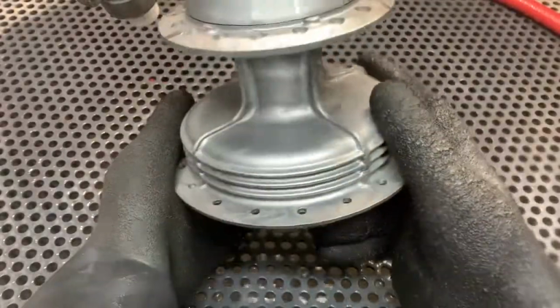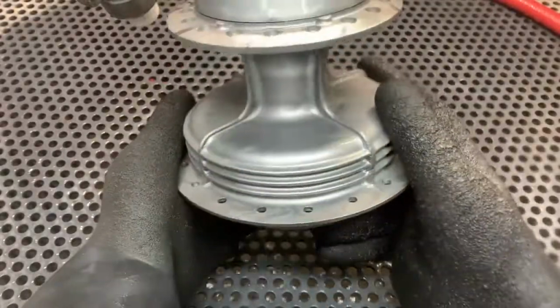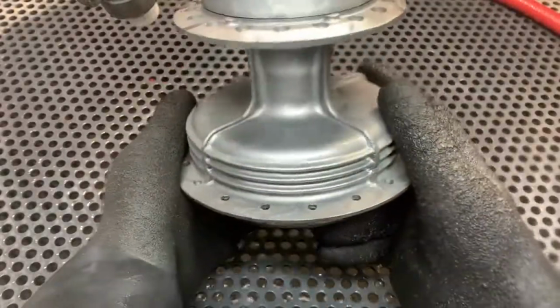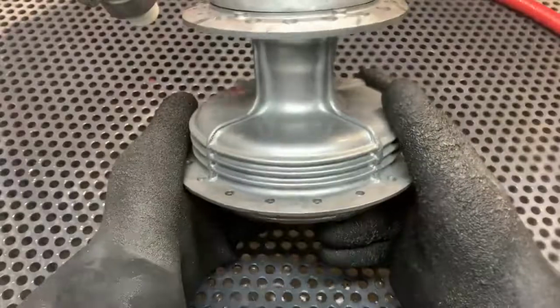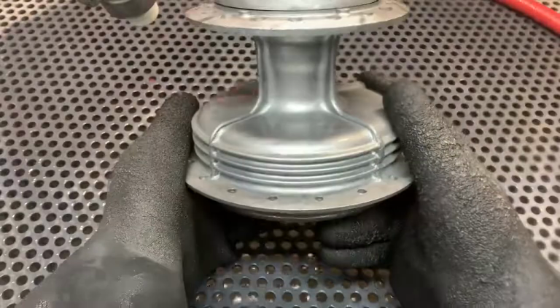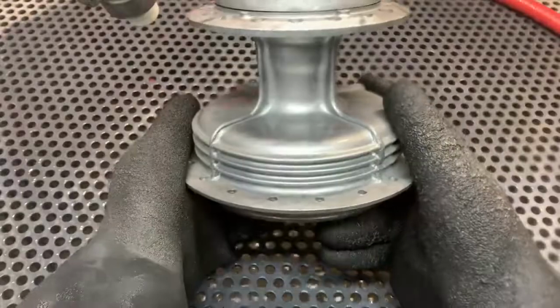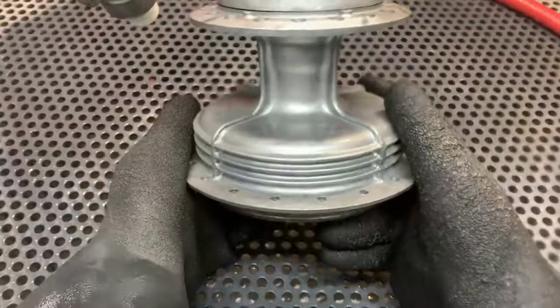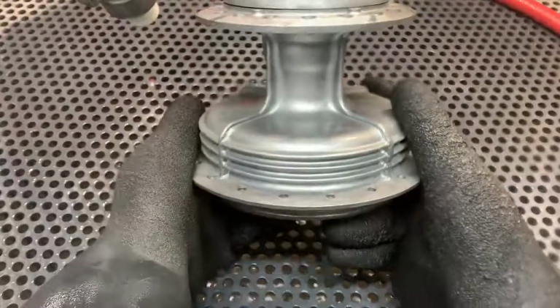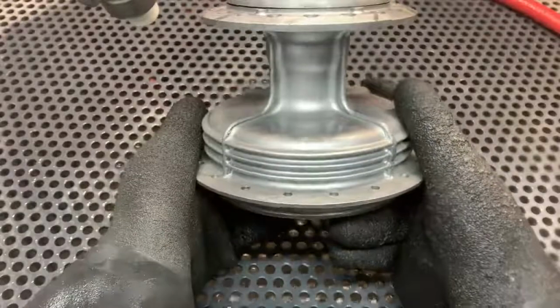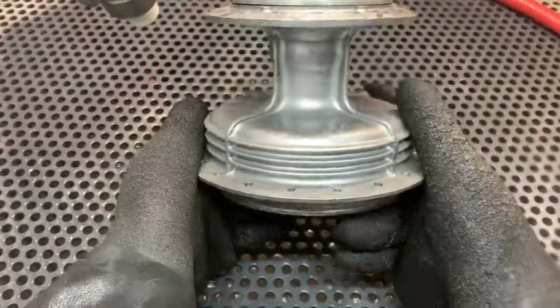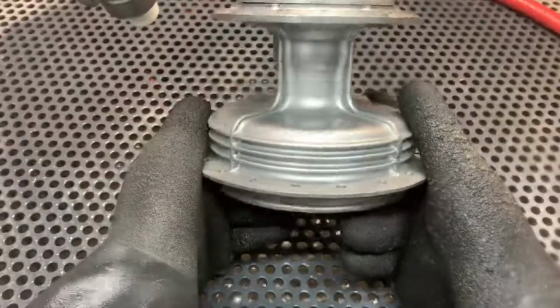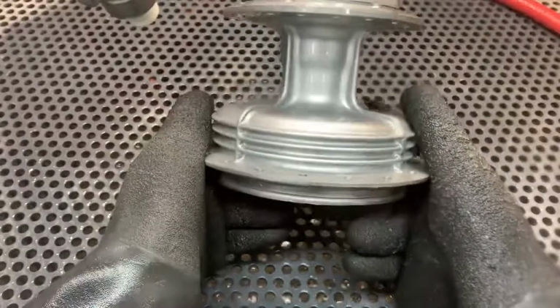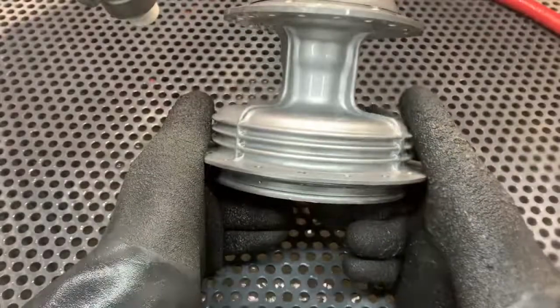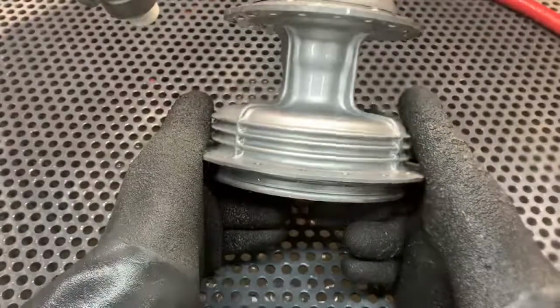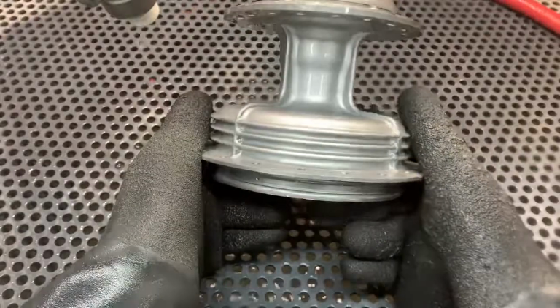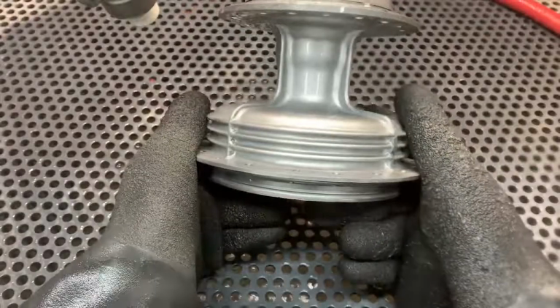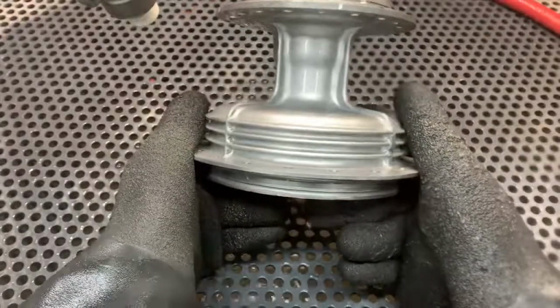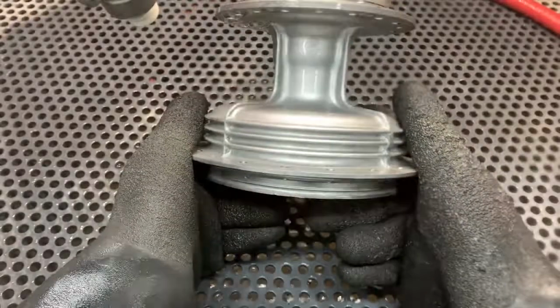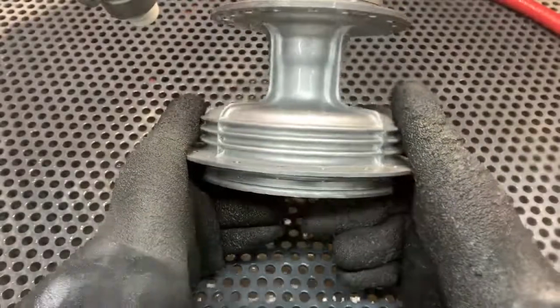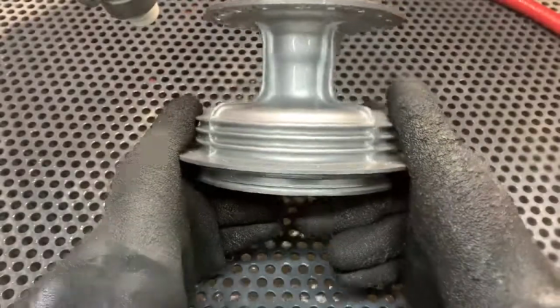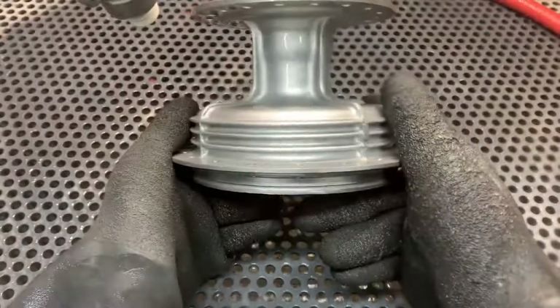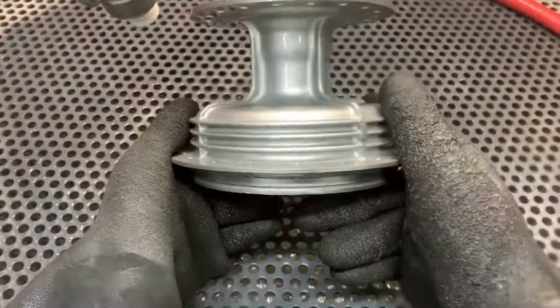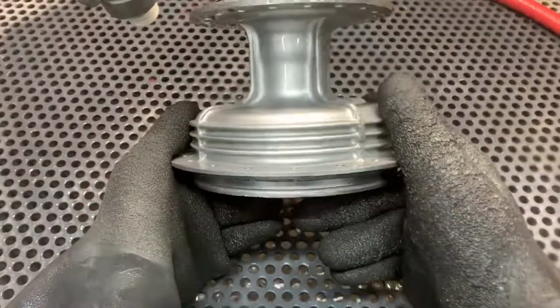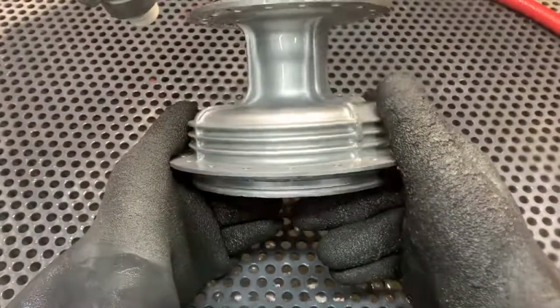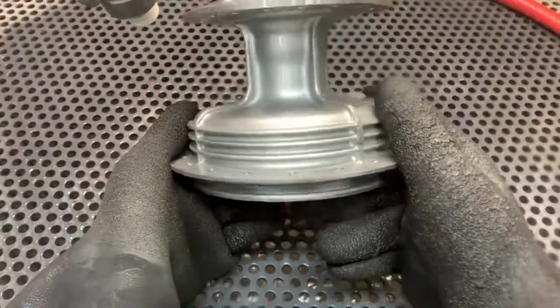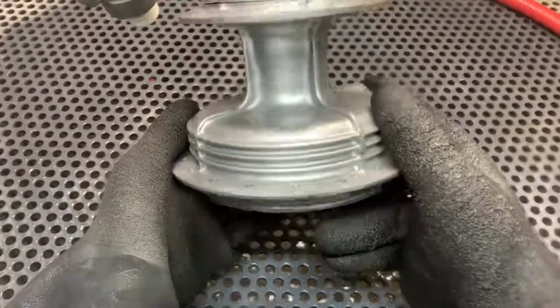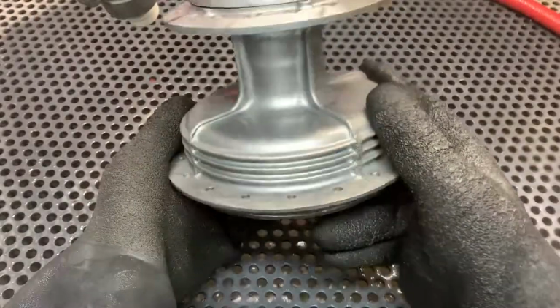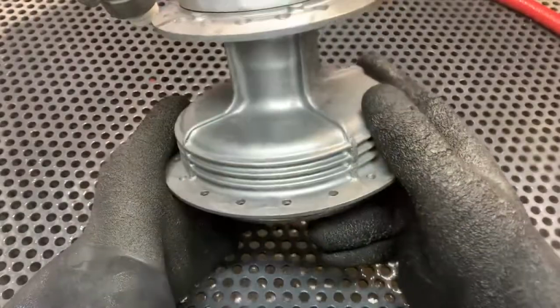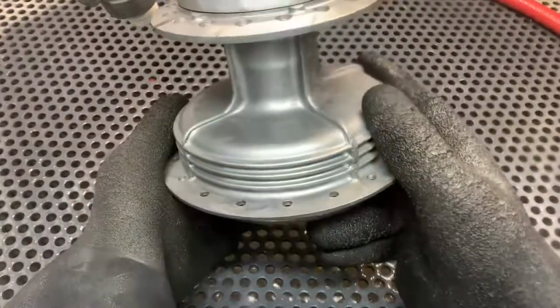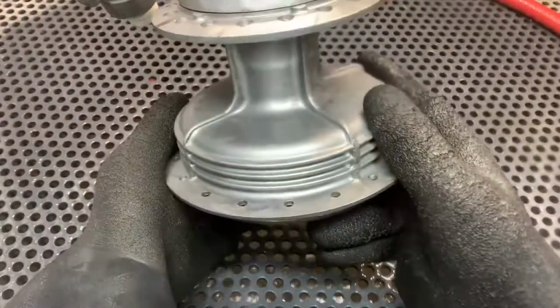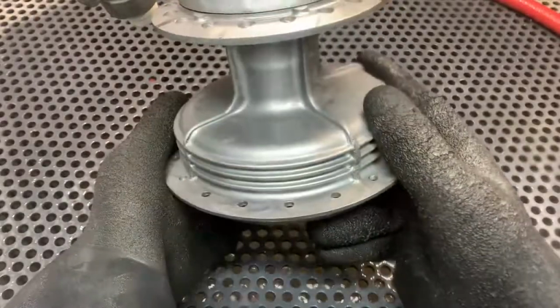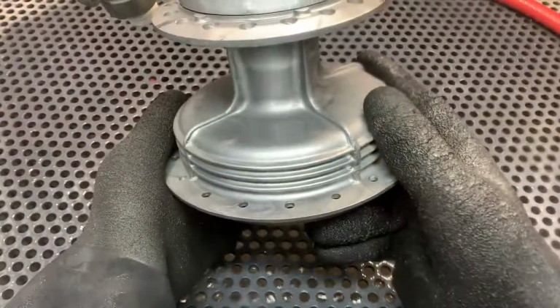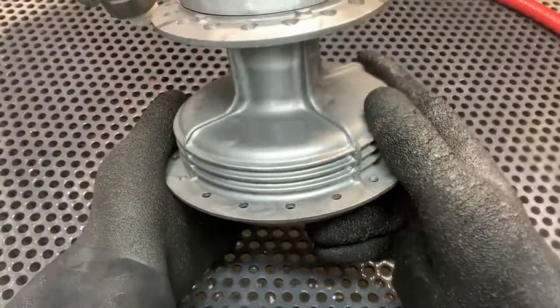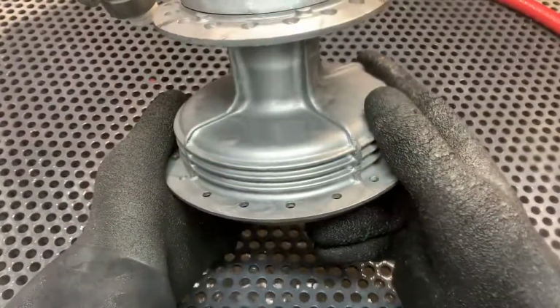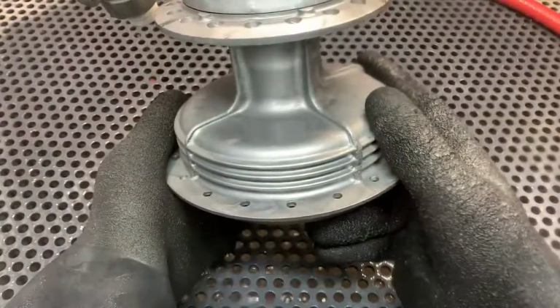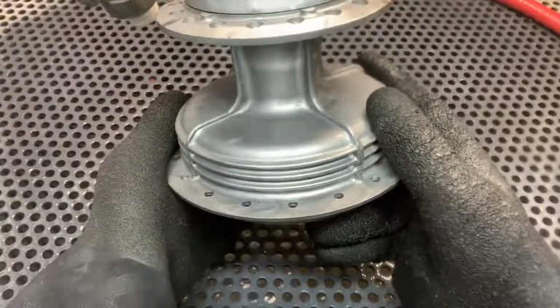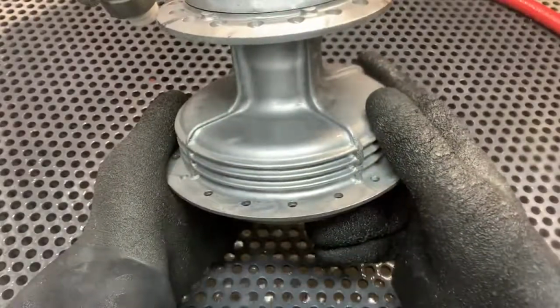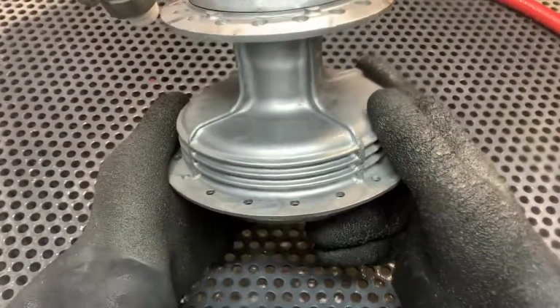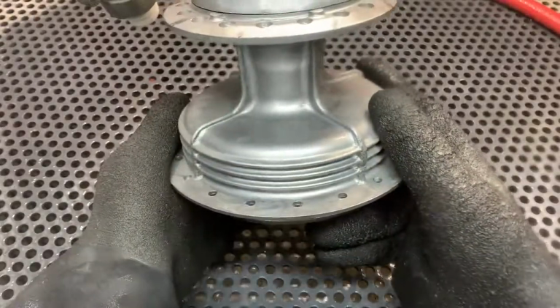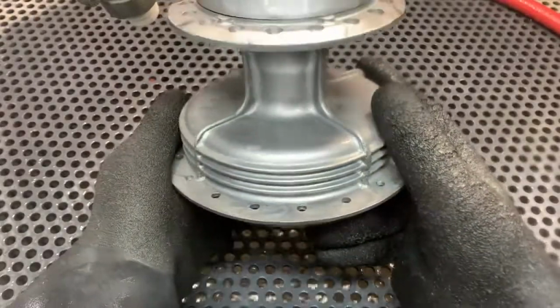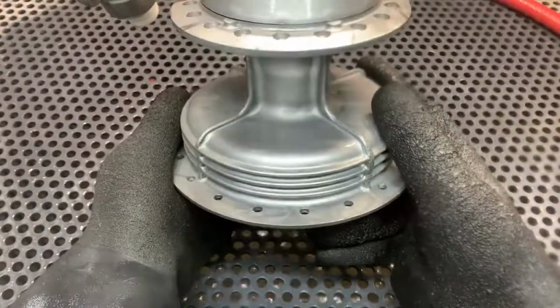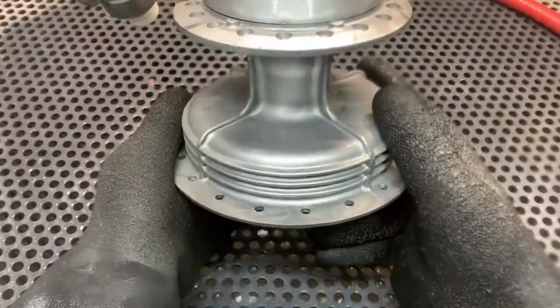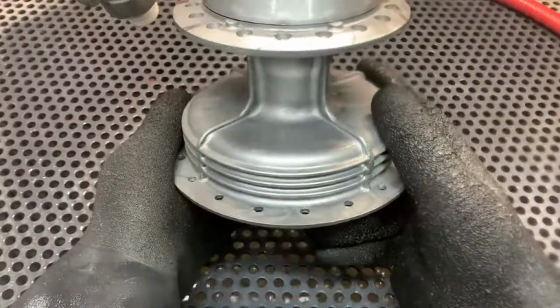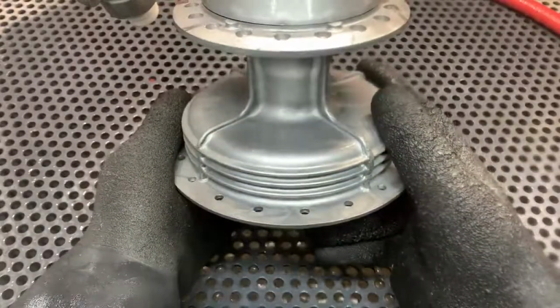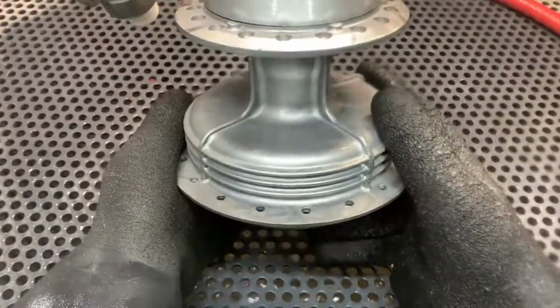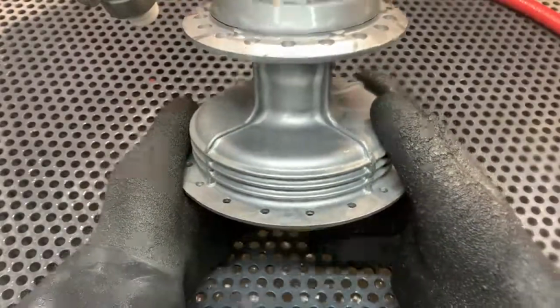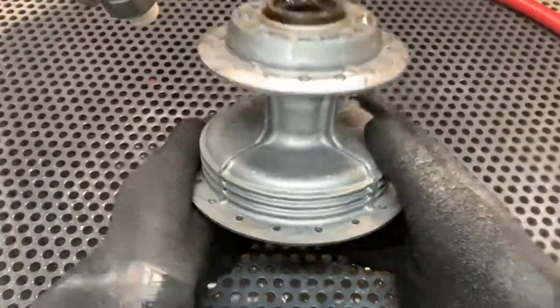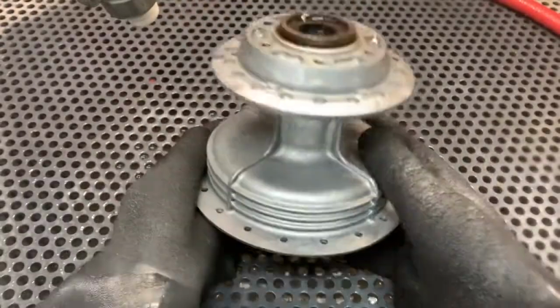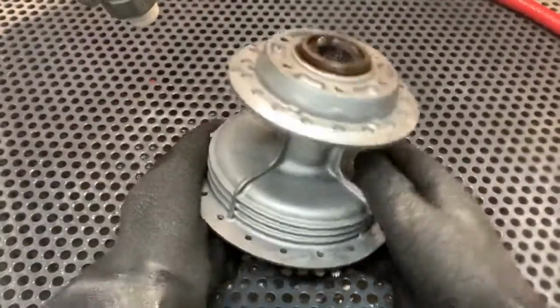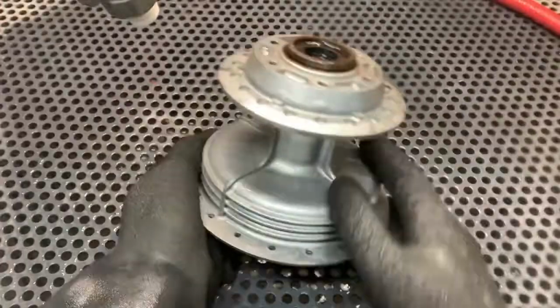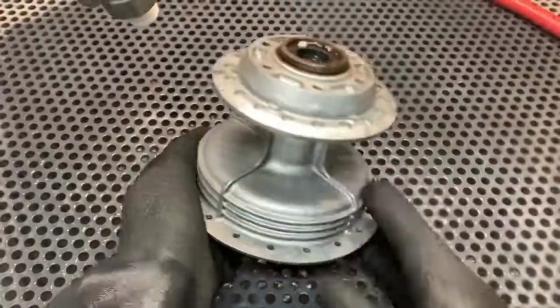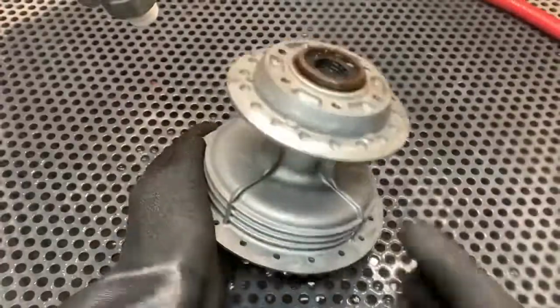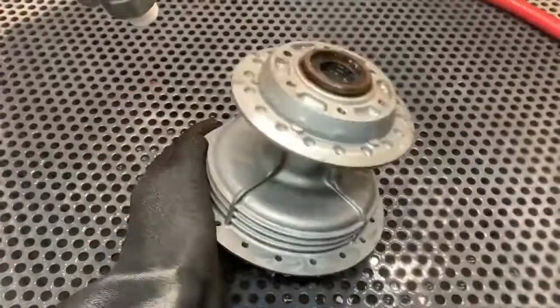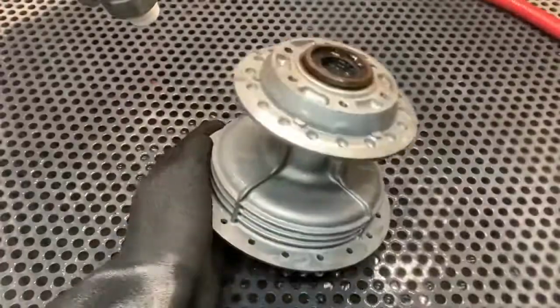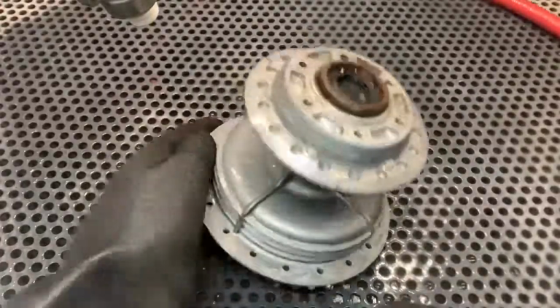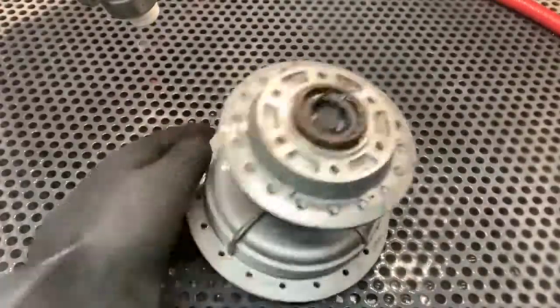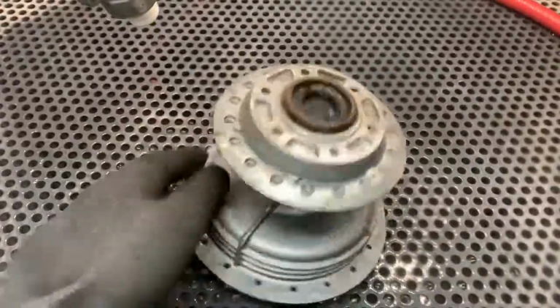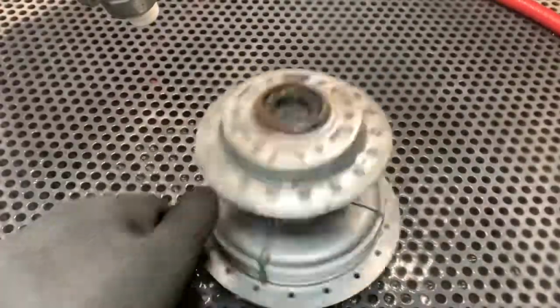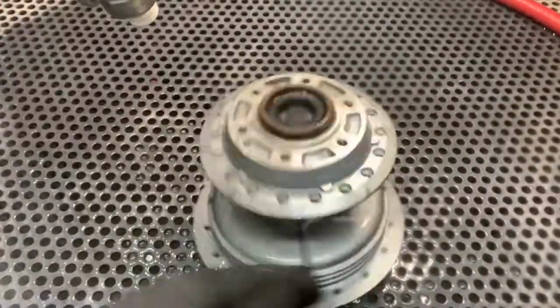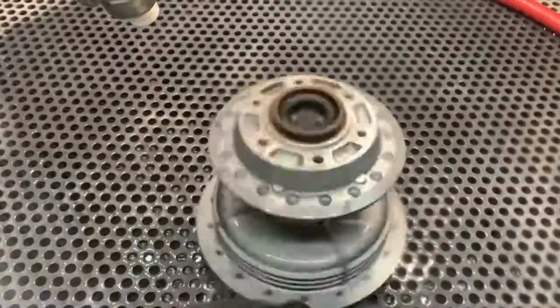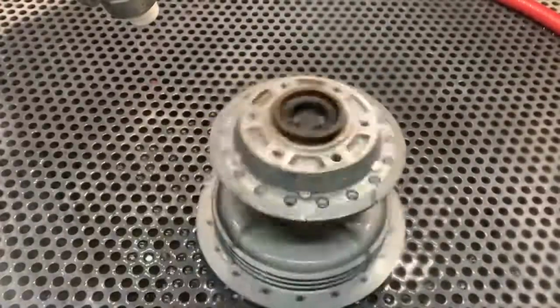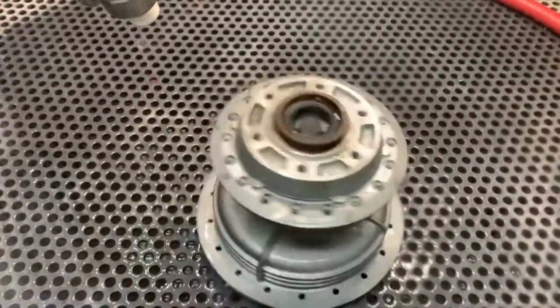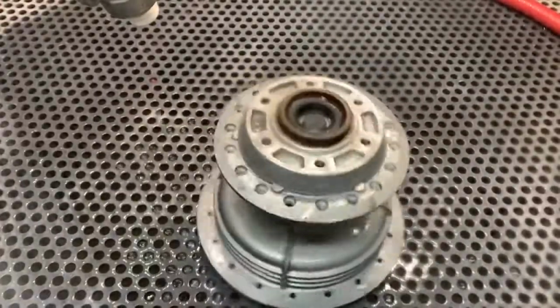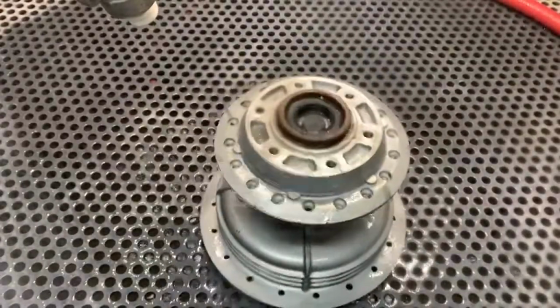Need a little bit more time in this section, but I think this is going to clean up really nice.